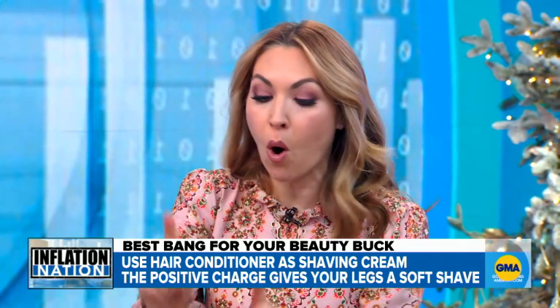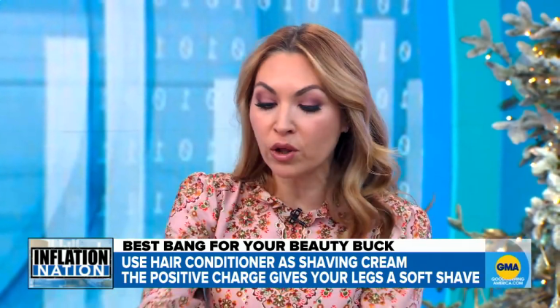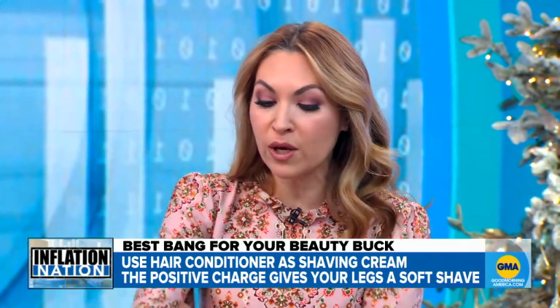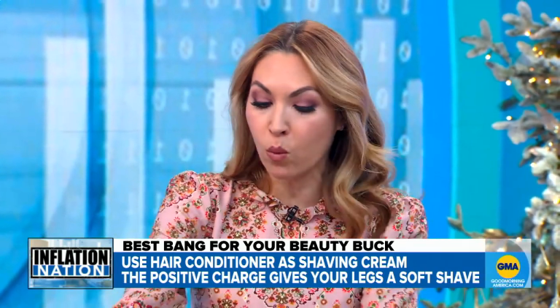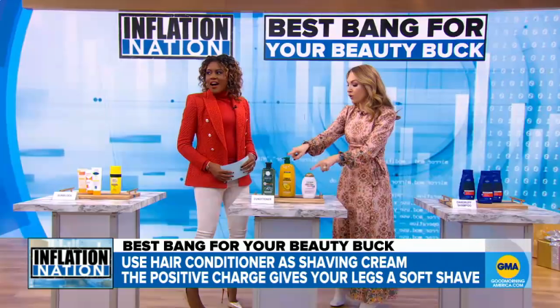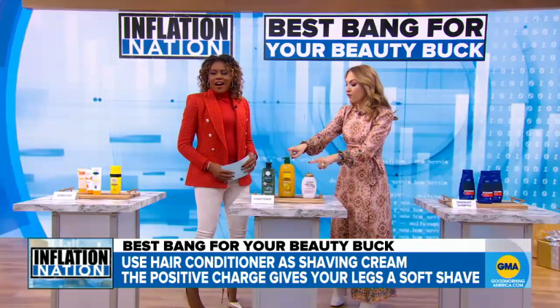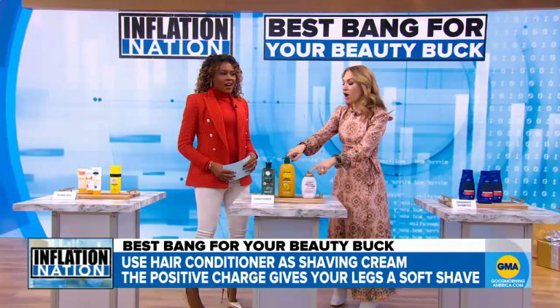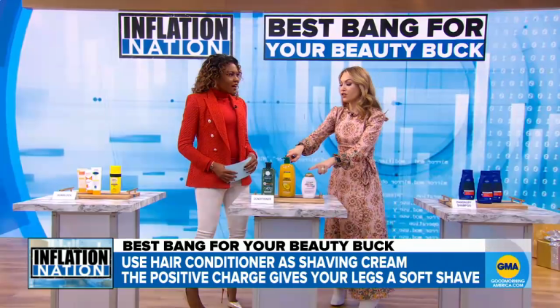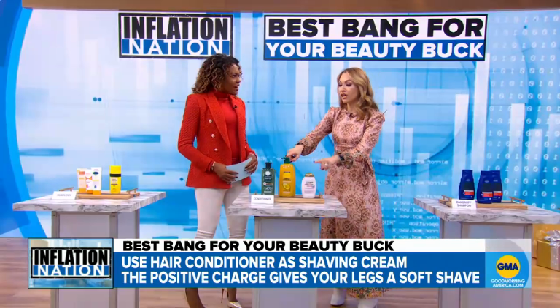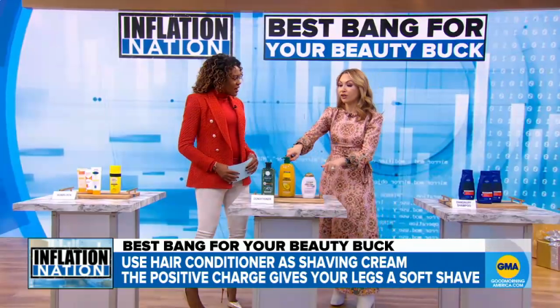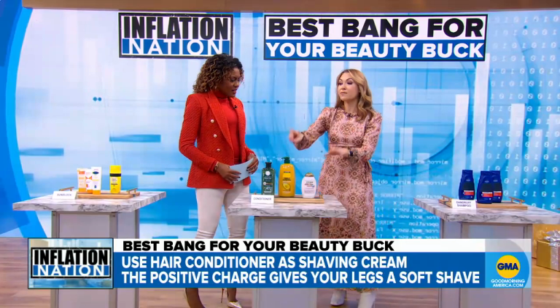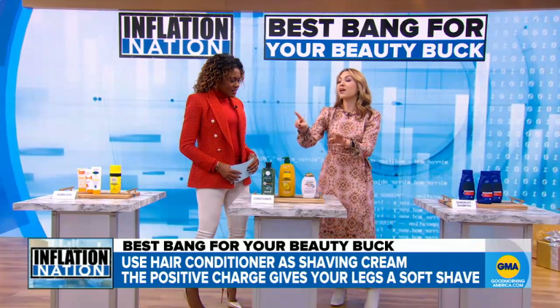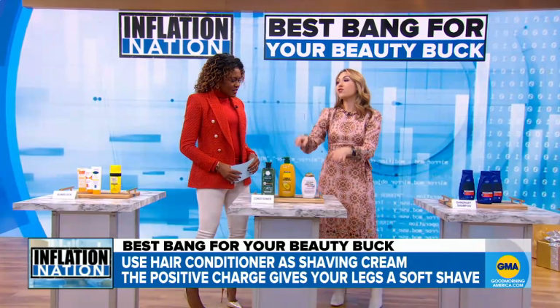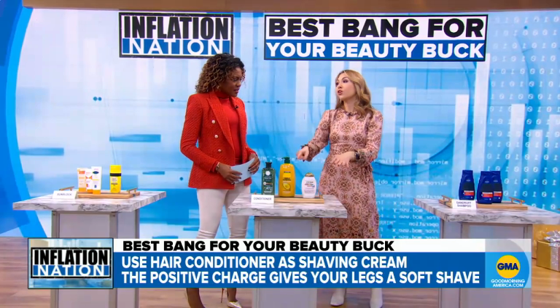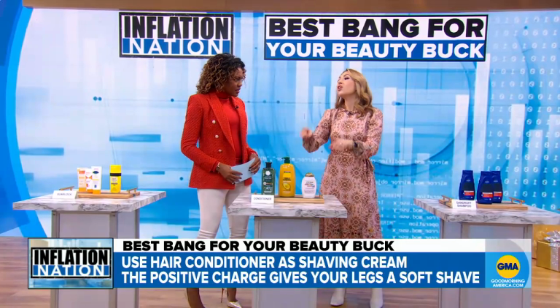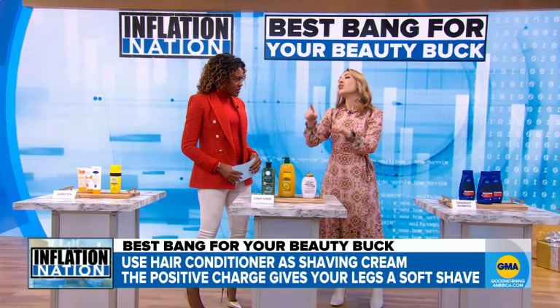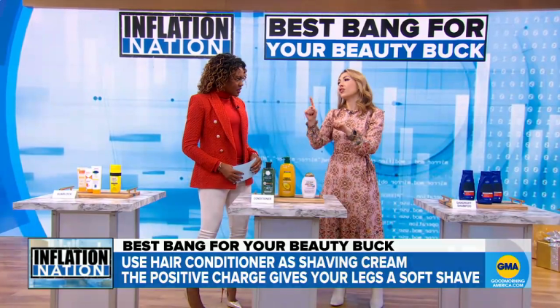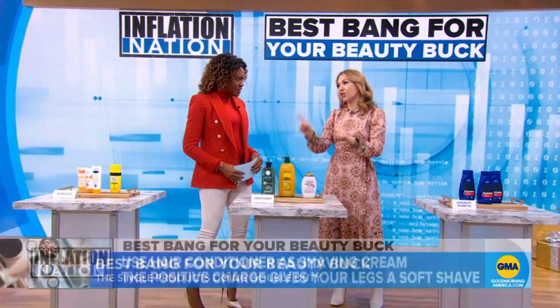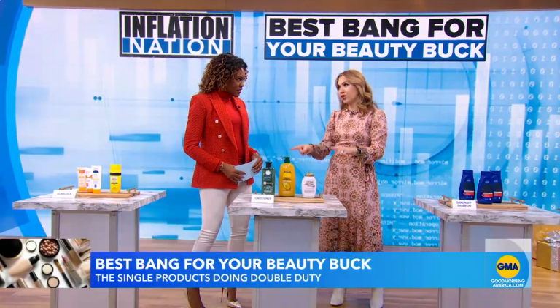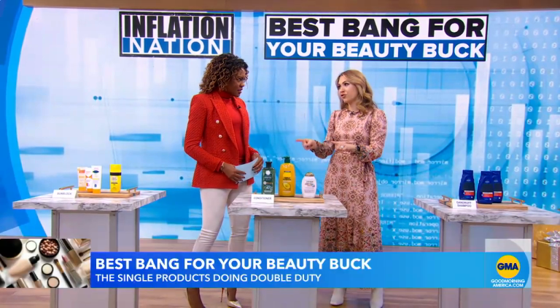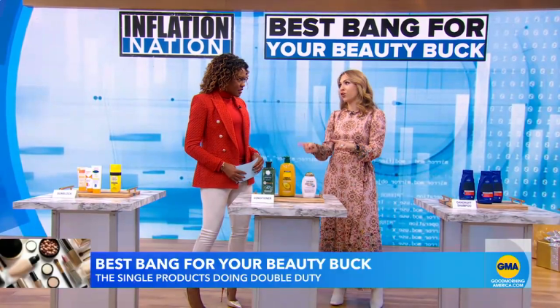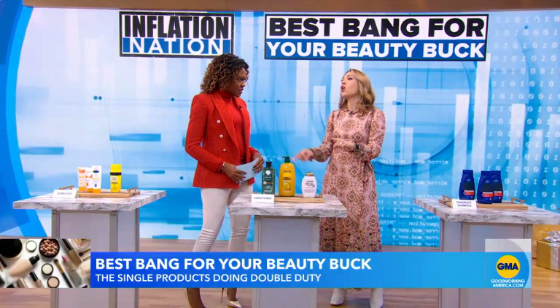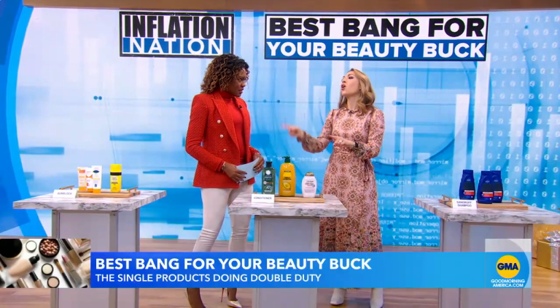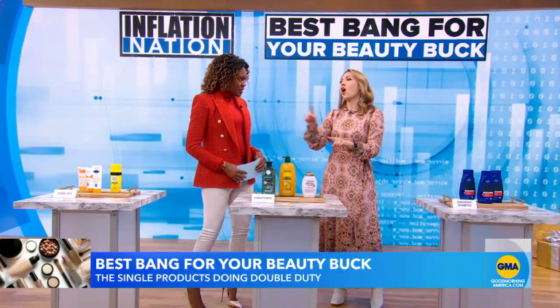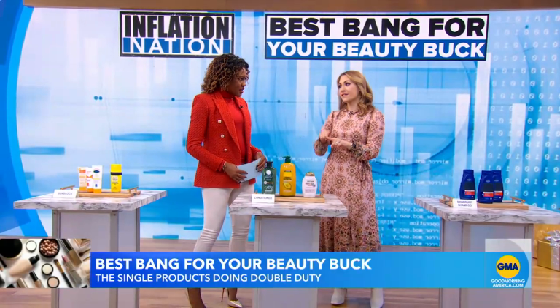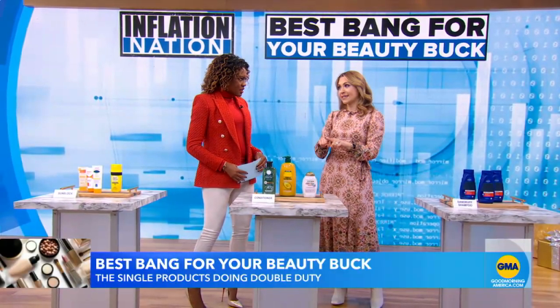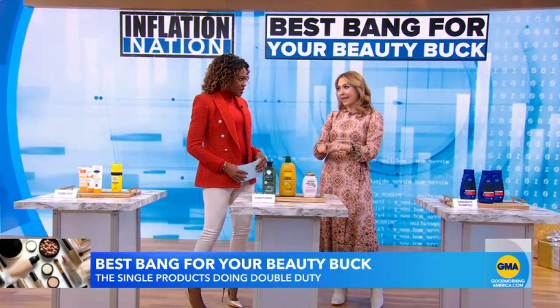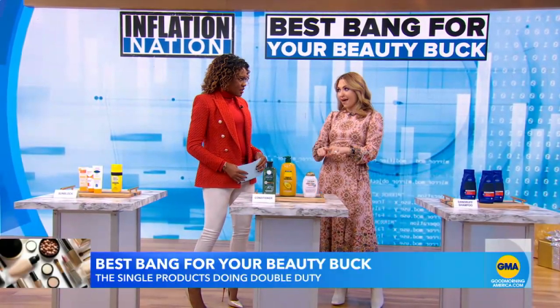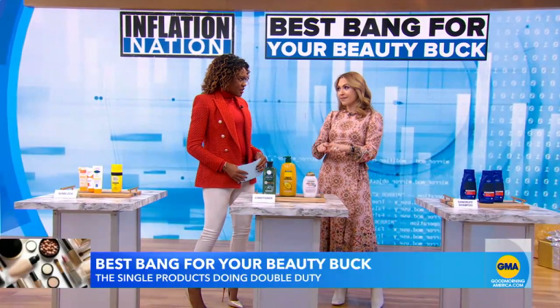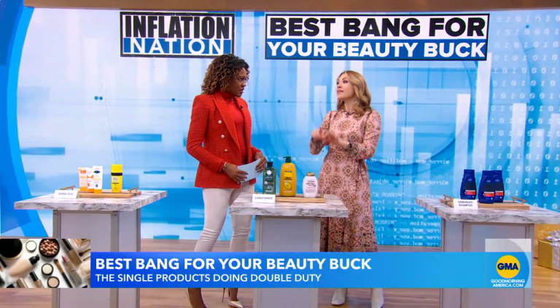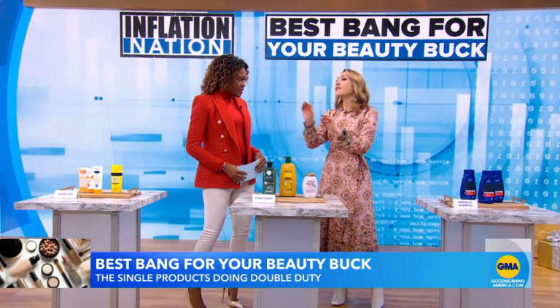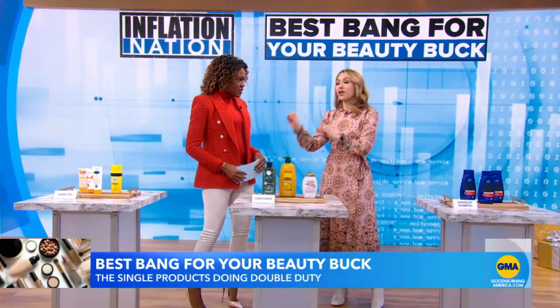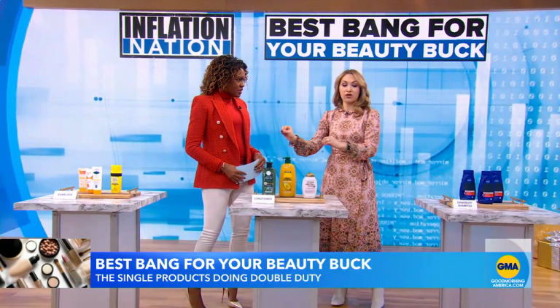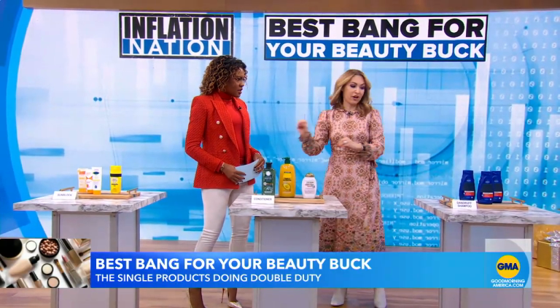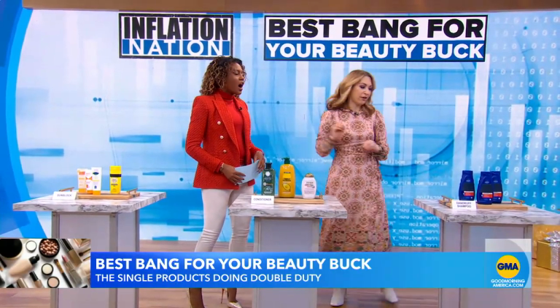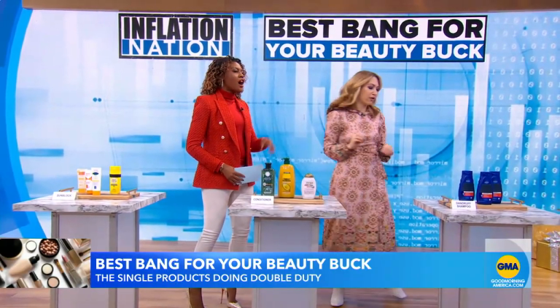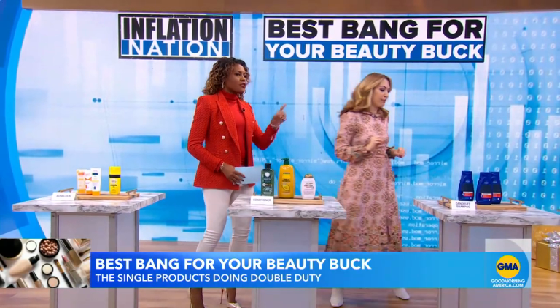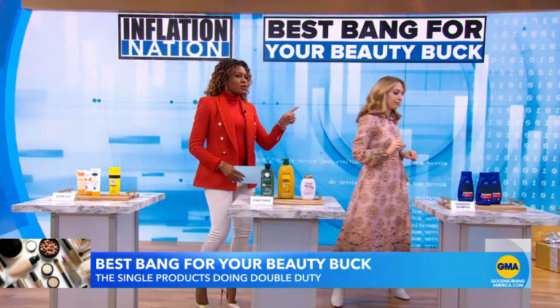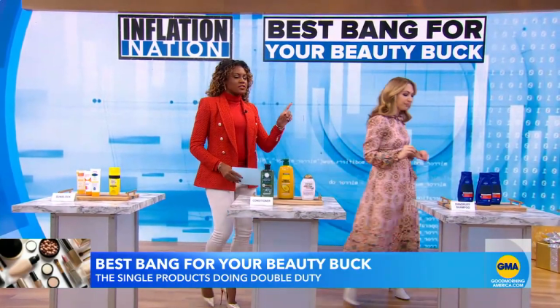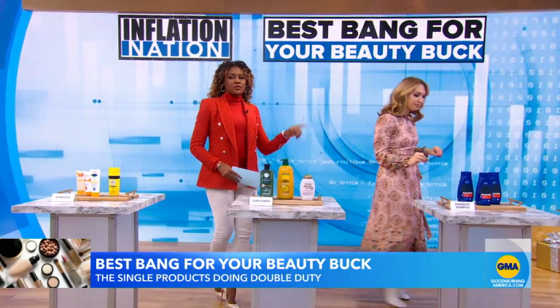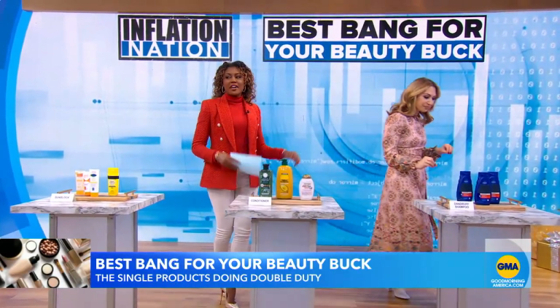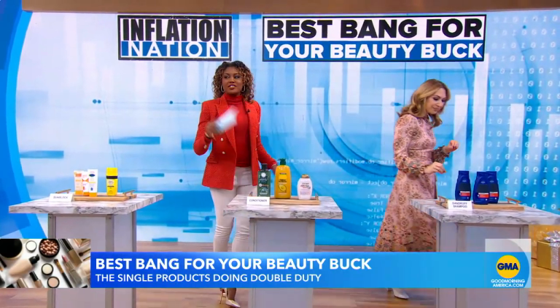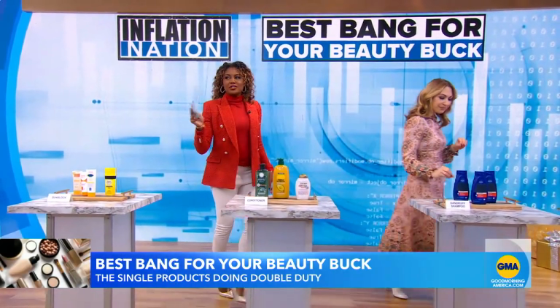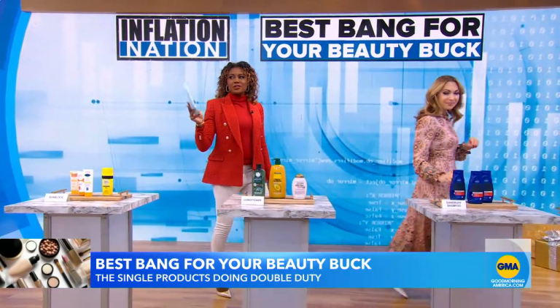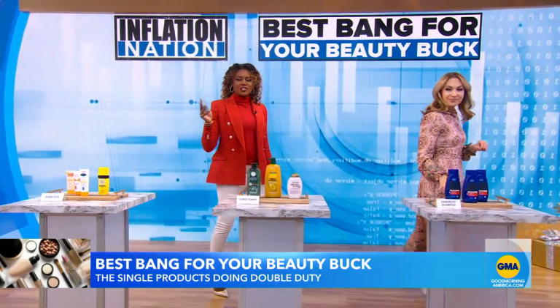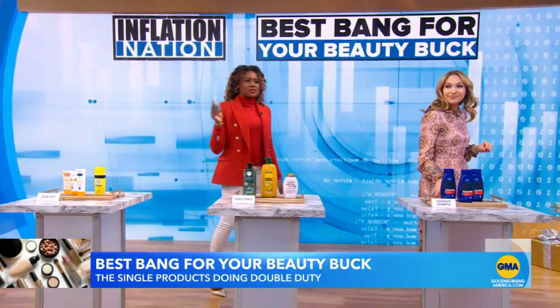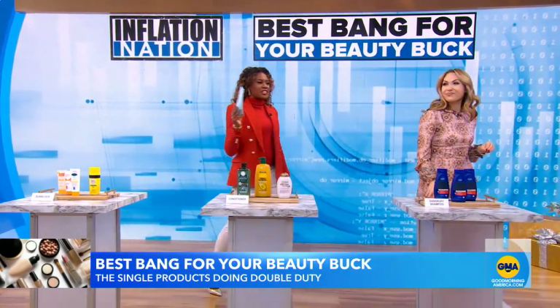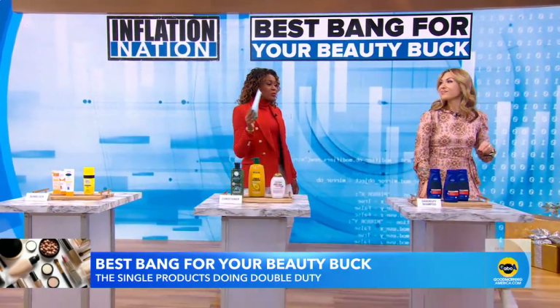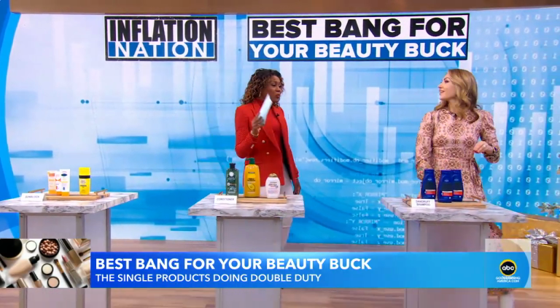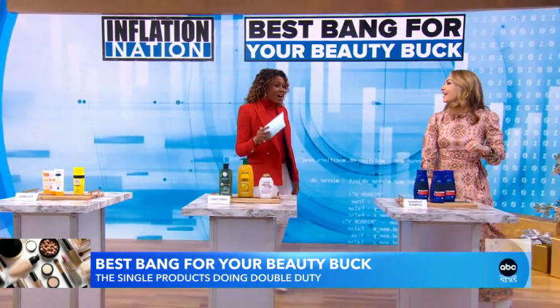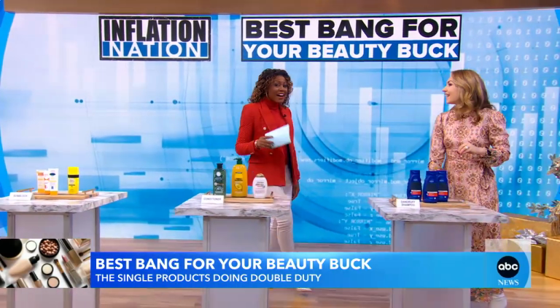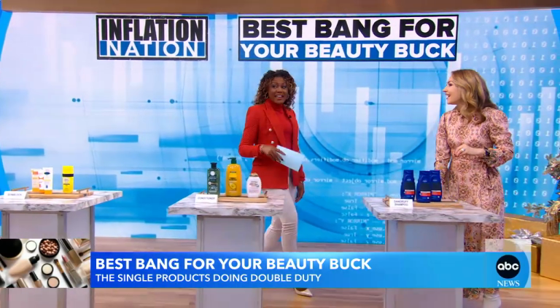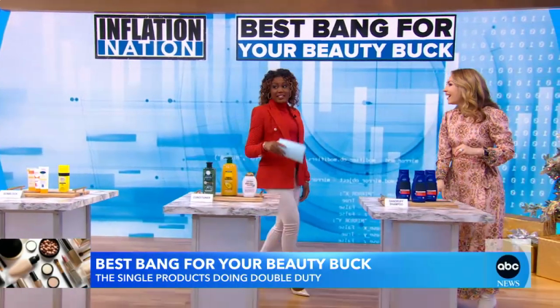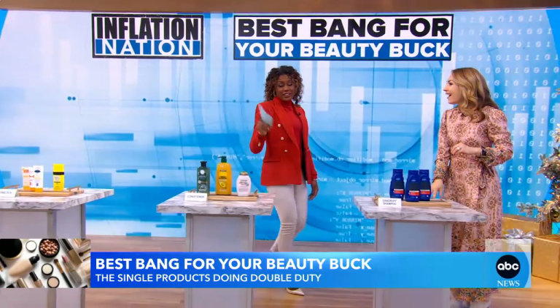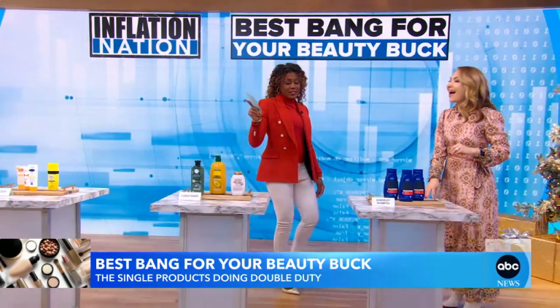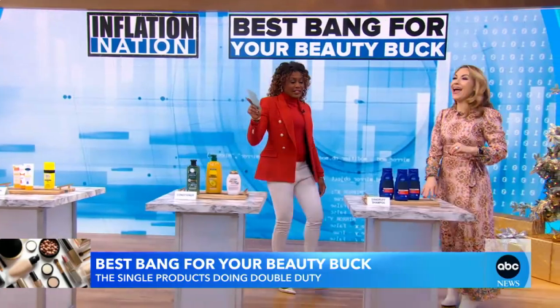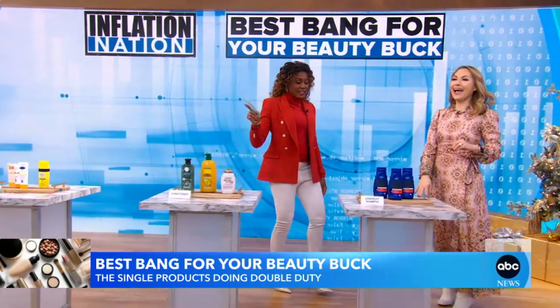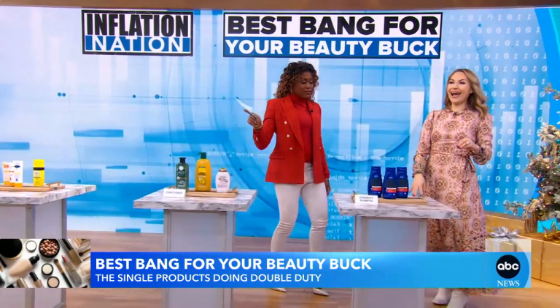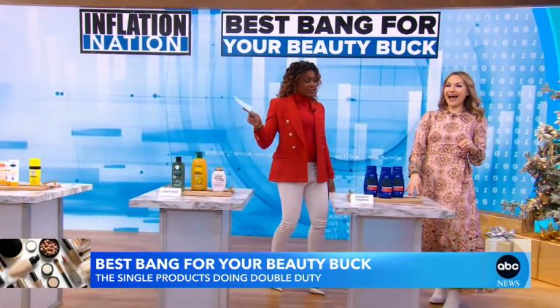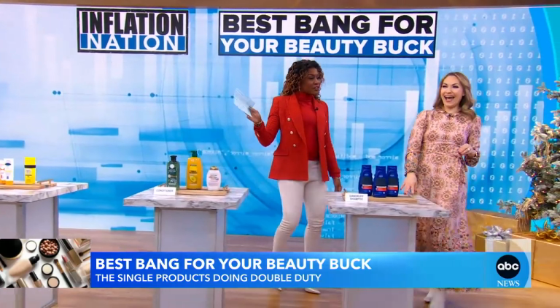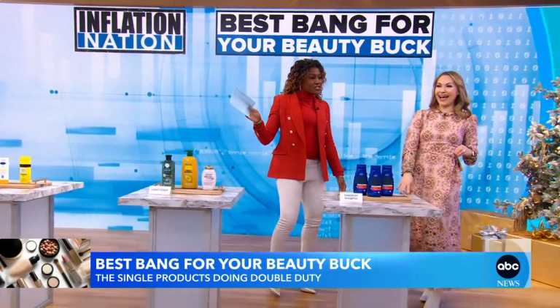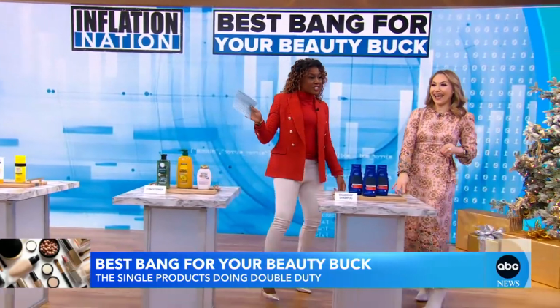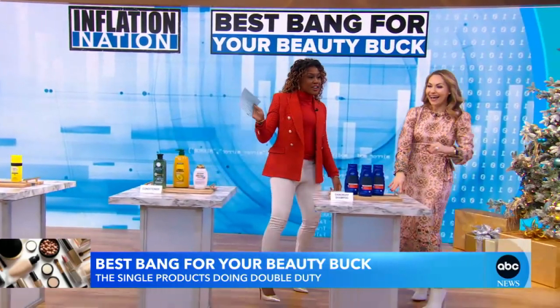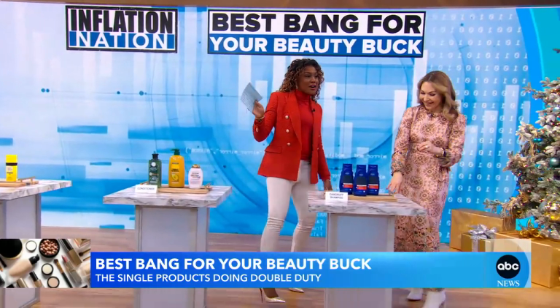The only word of caution here is make sure your conditioner costs less than your shaving cream. You heard it here first.